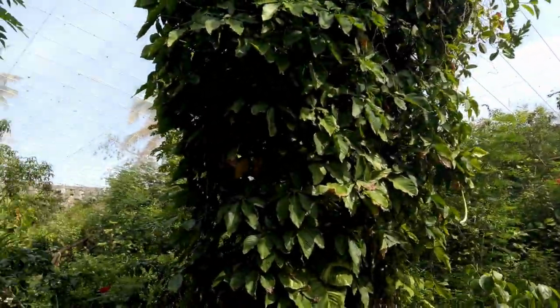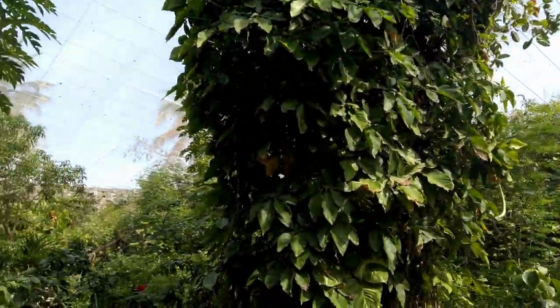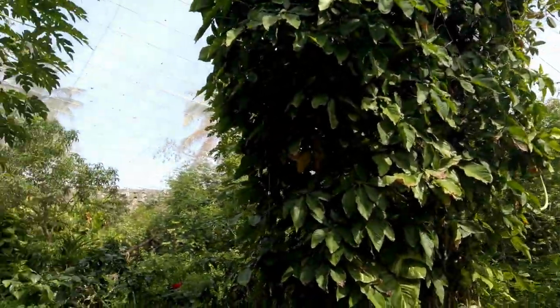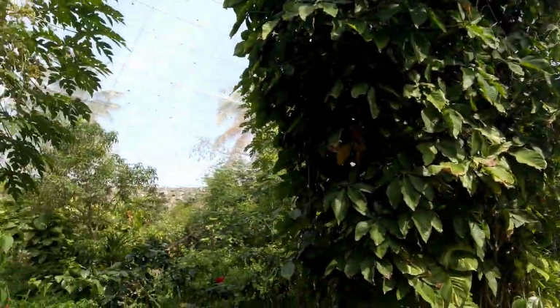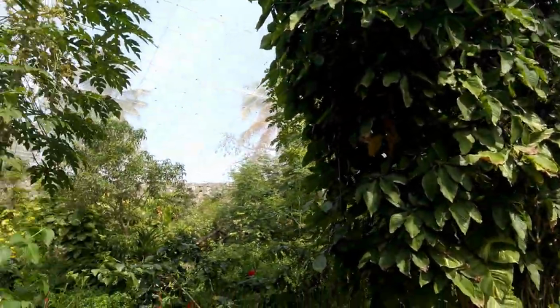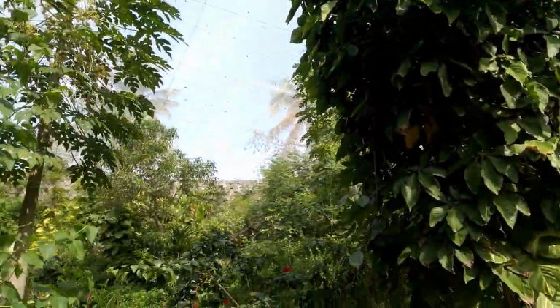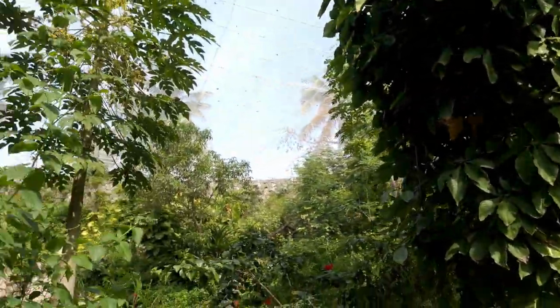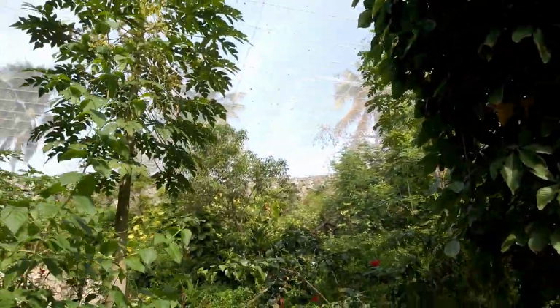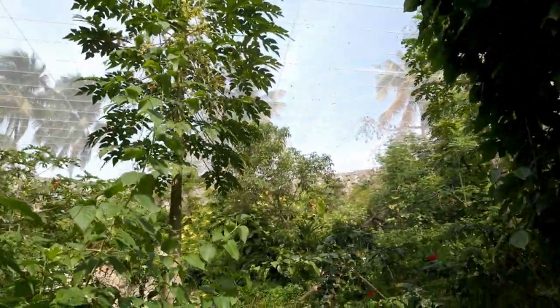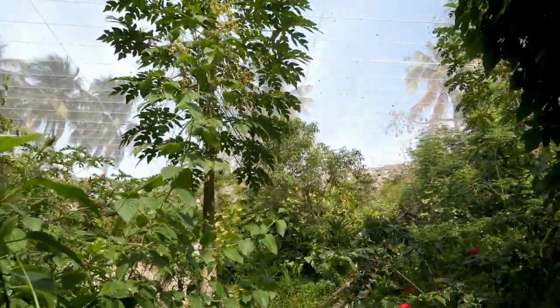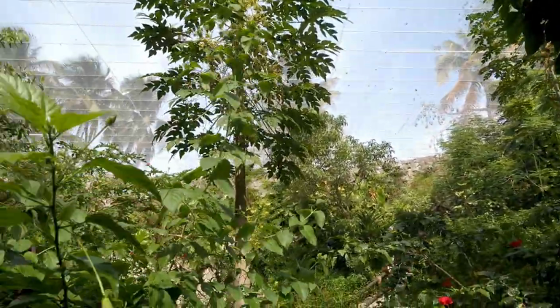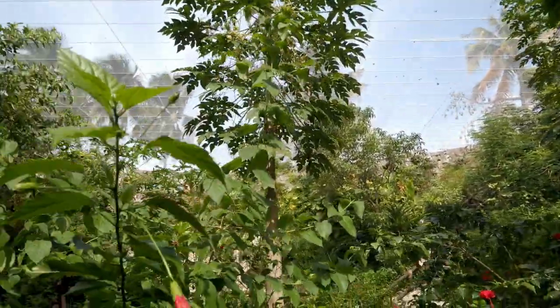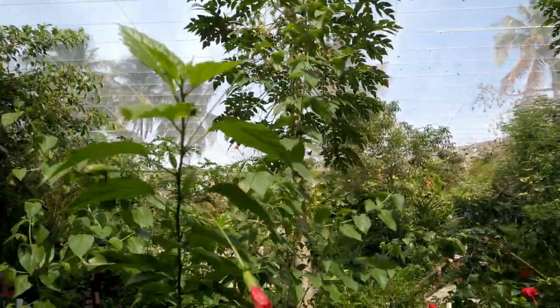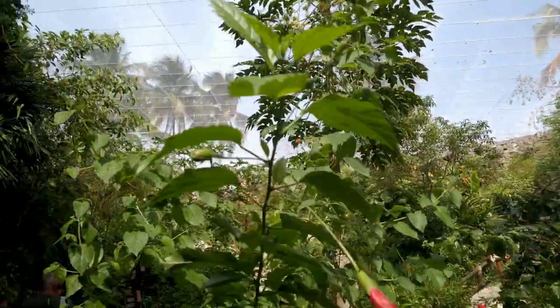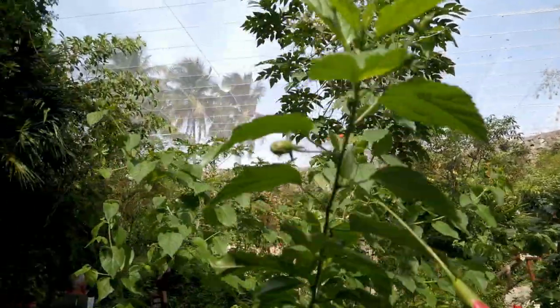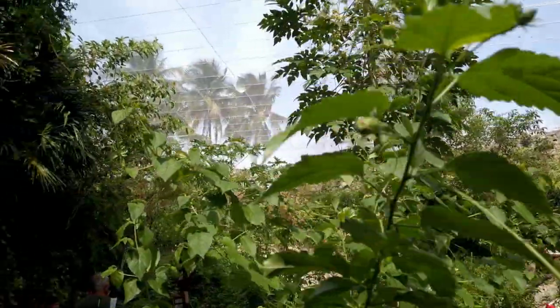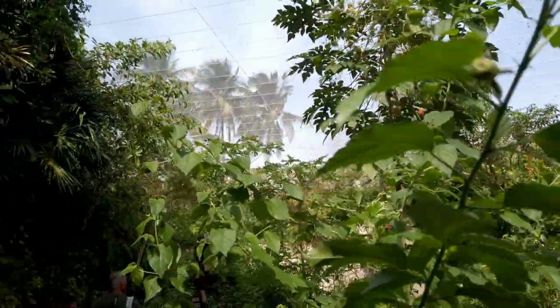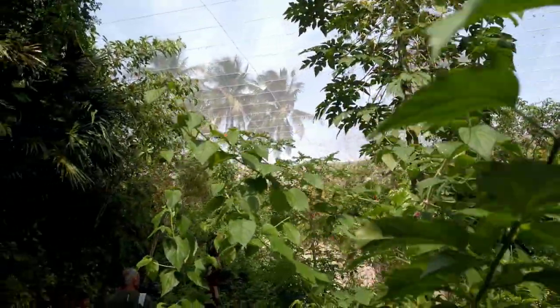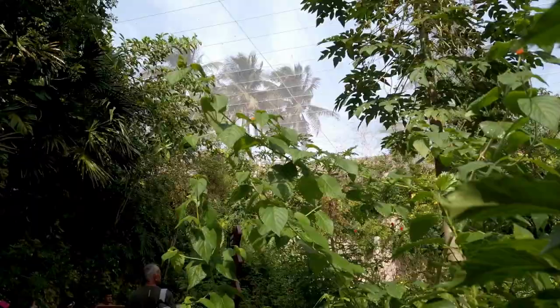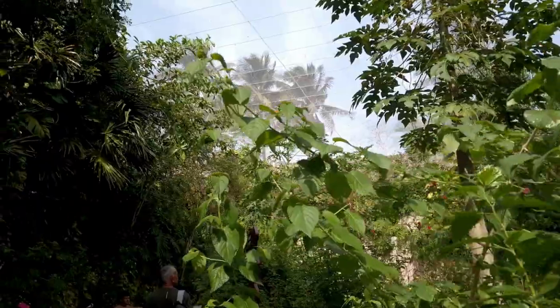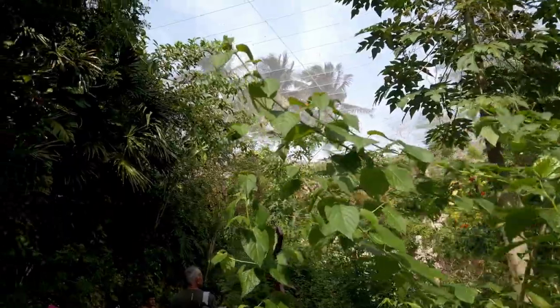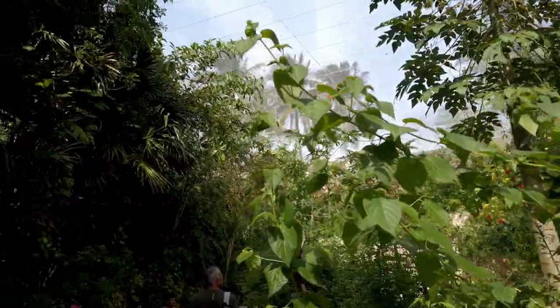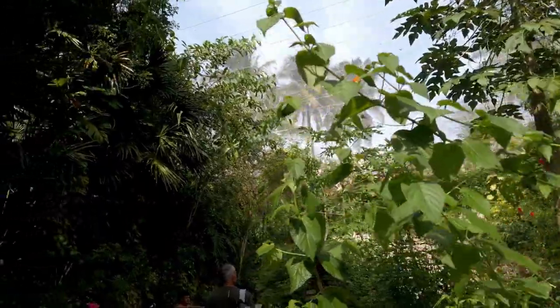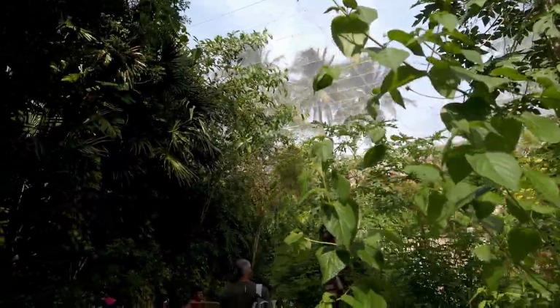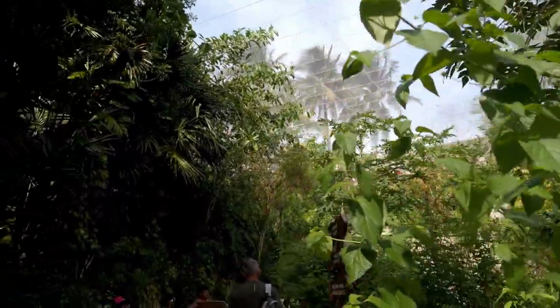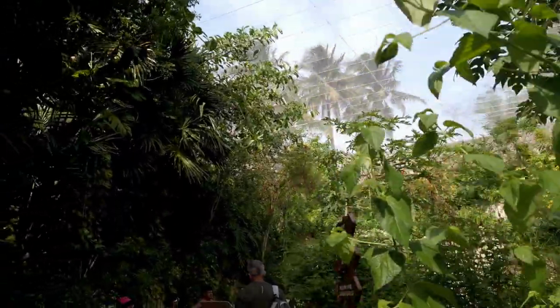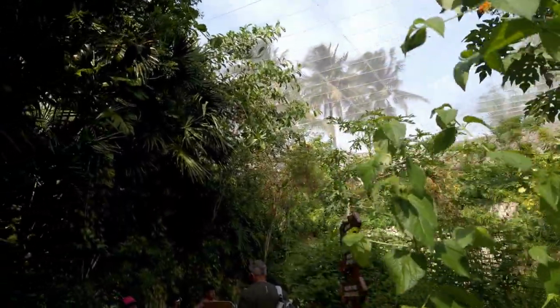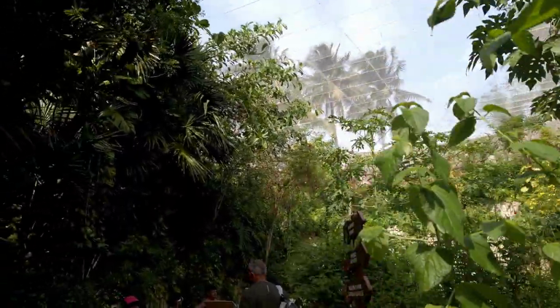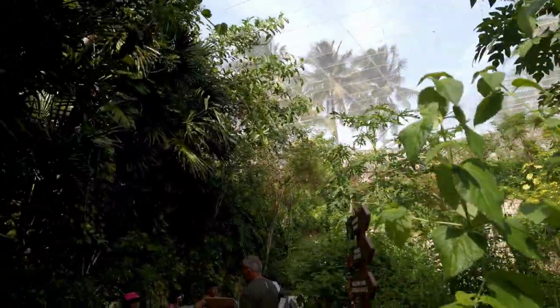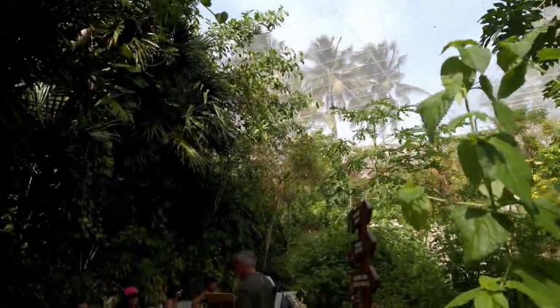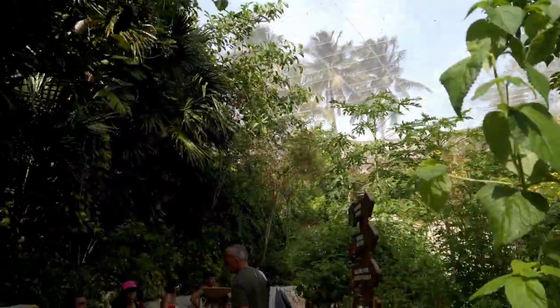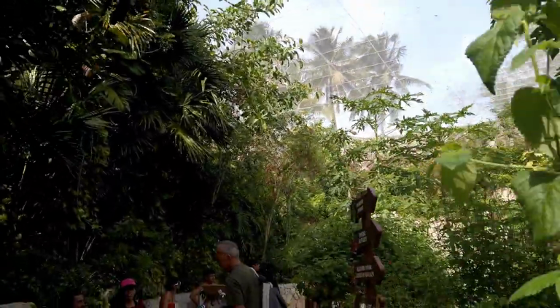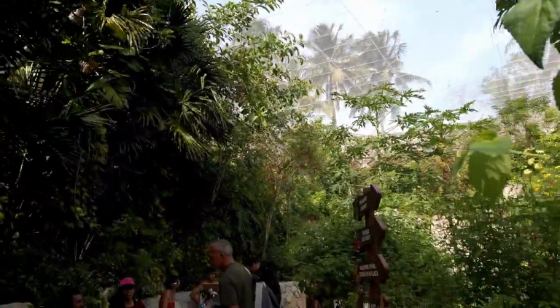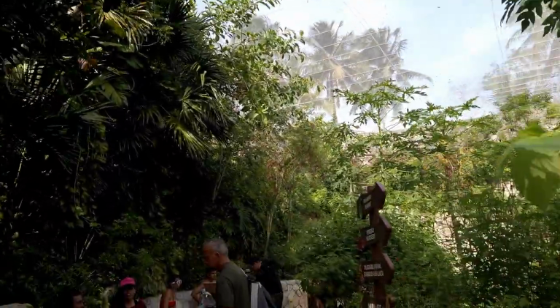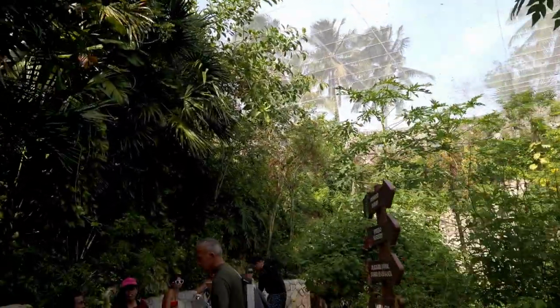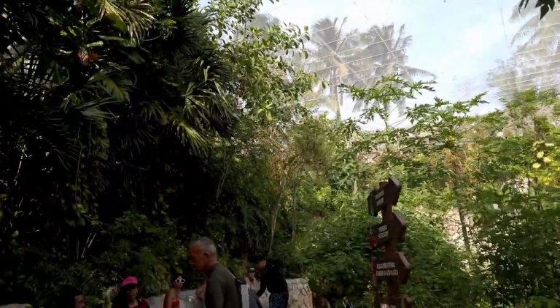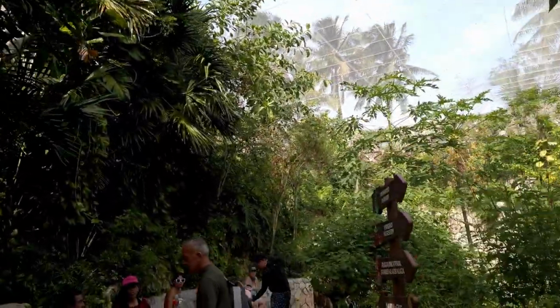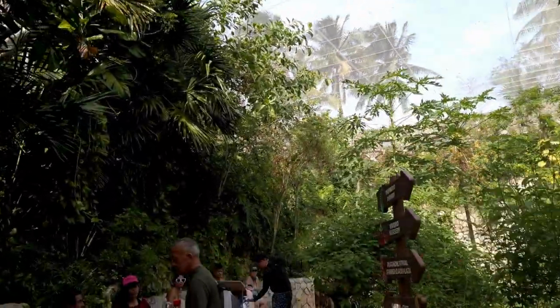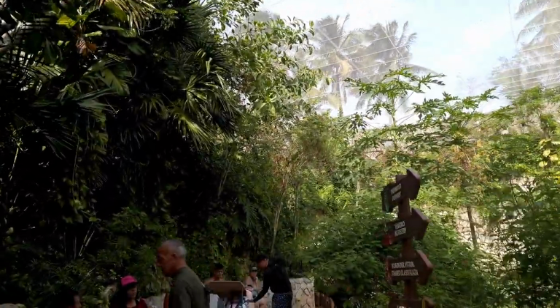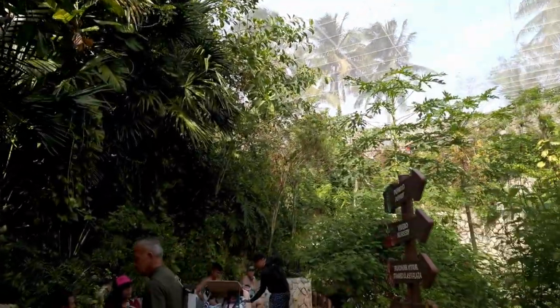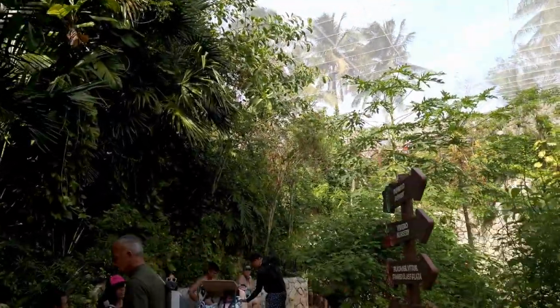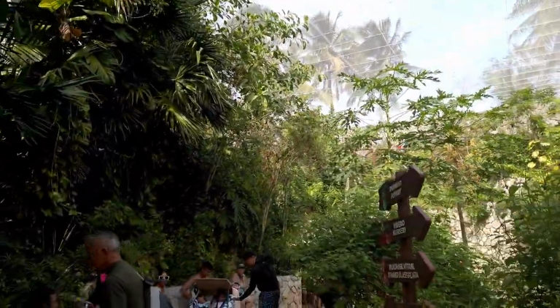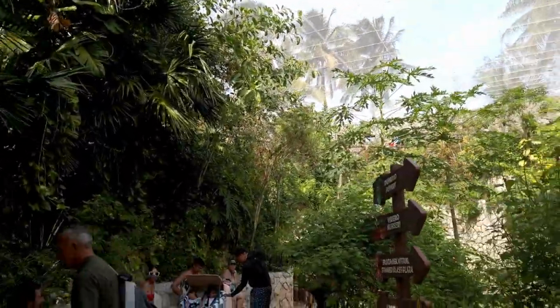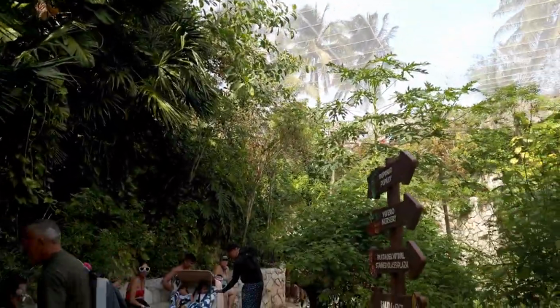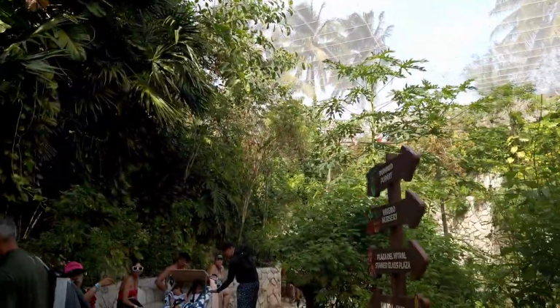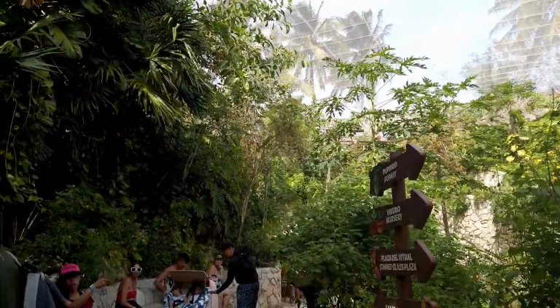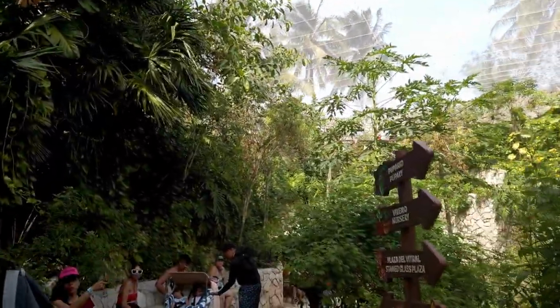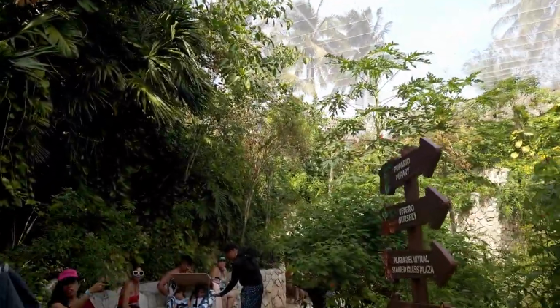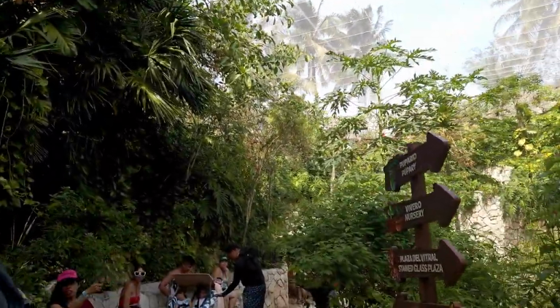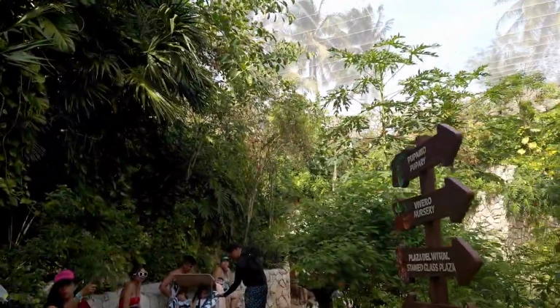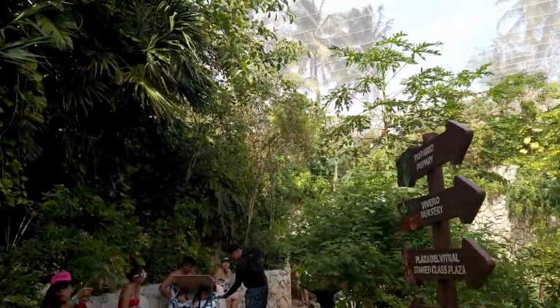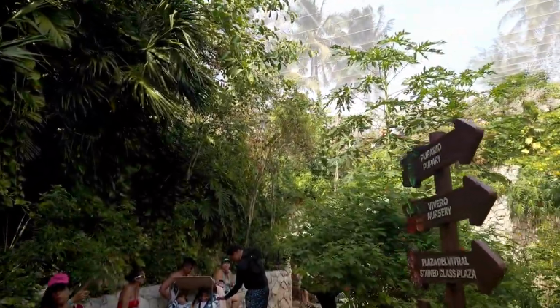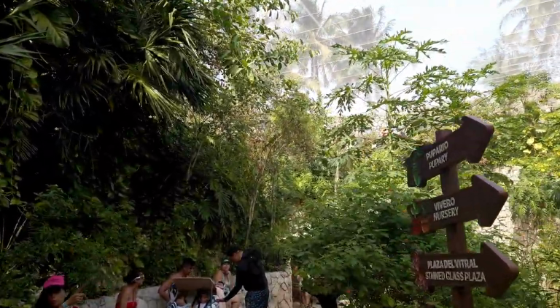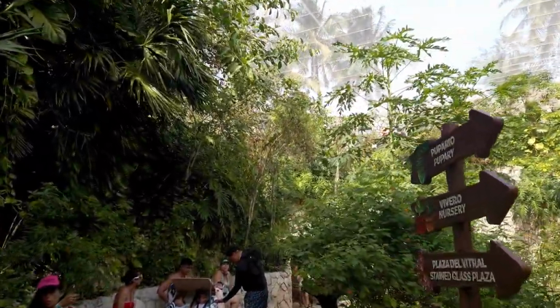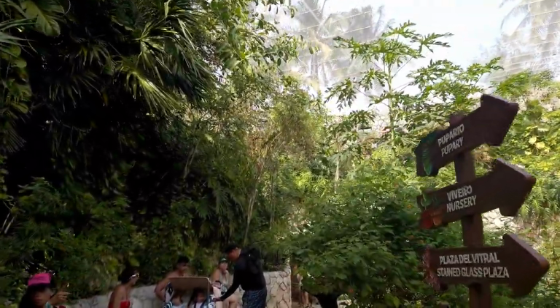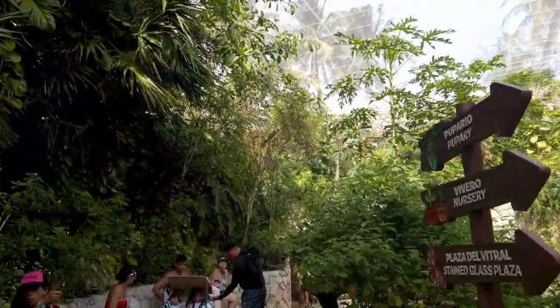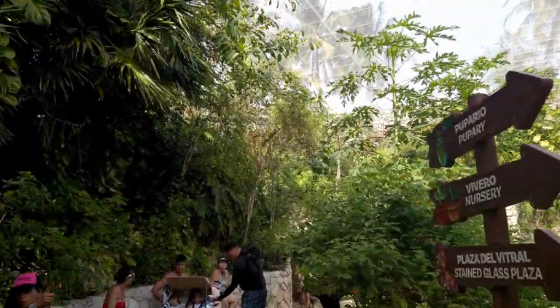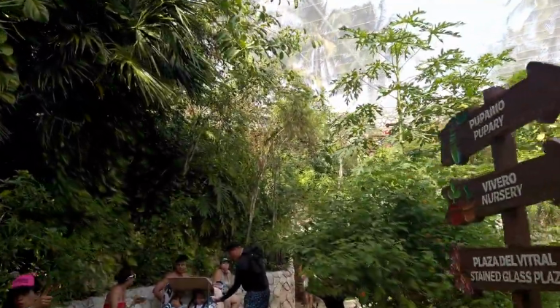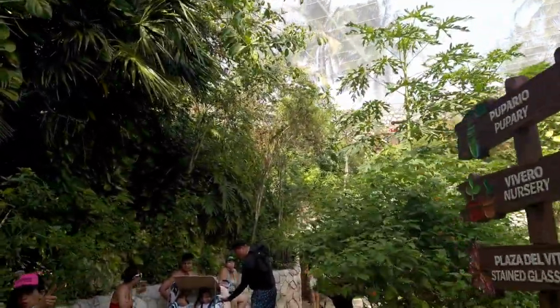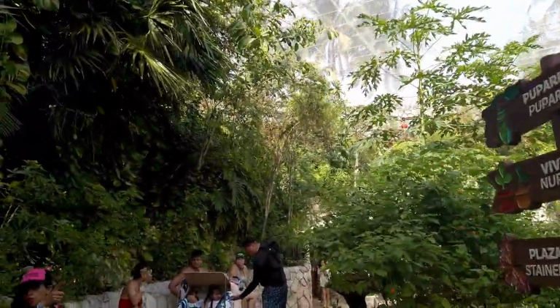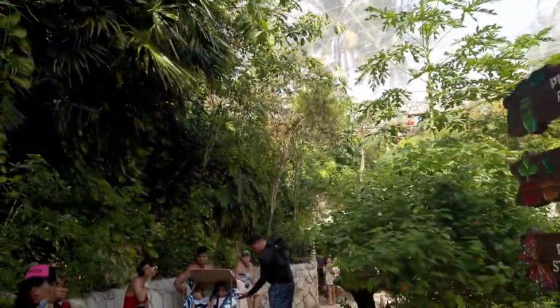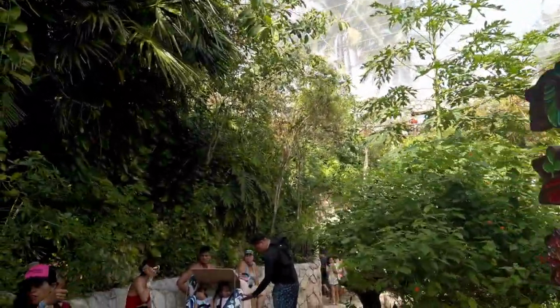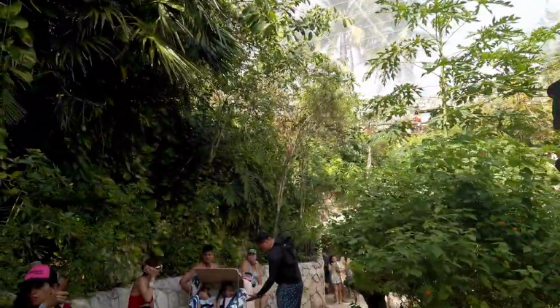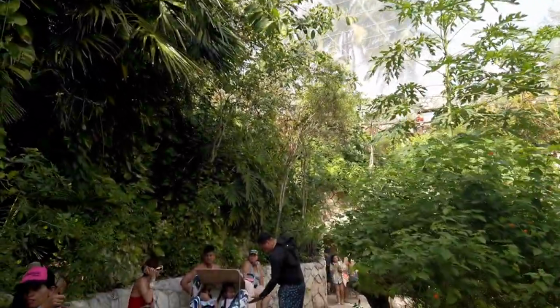Amazing. Thousands and thousands of butterflies. I think I've heard that butterflies only see in three colors.